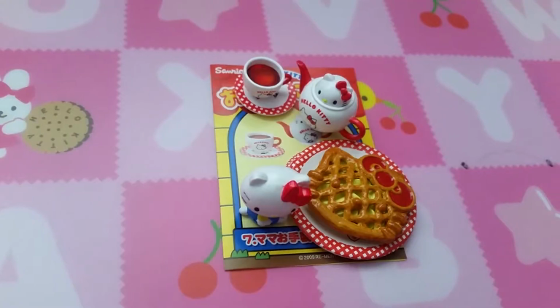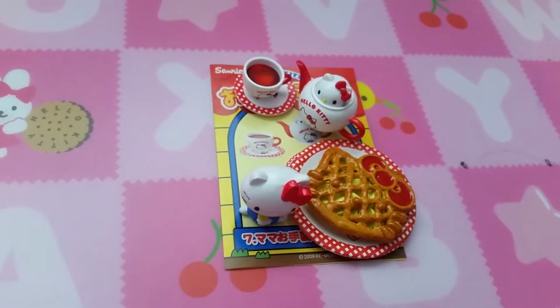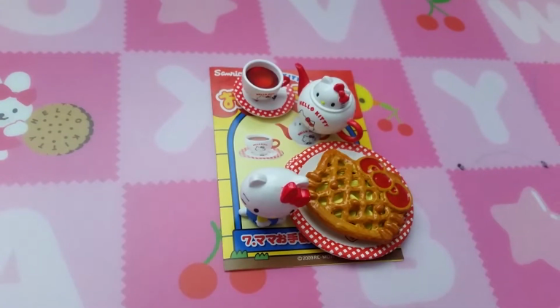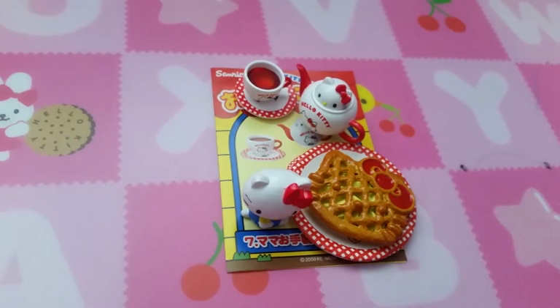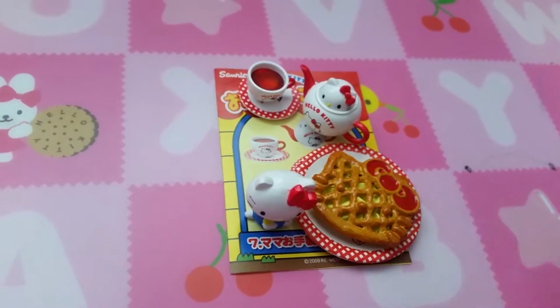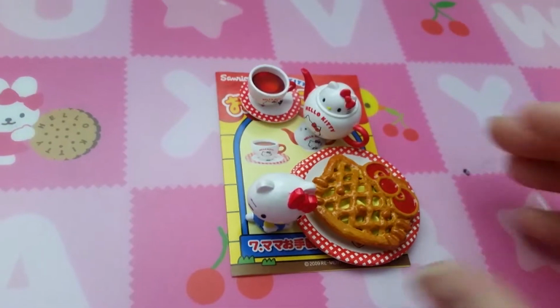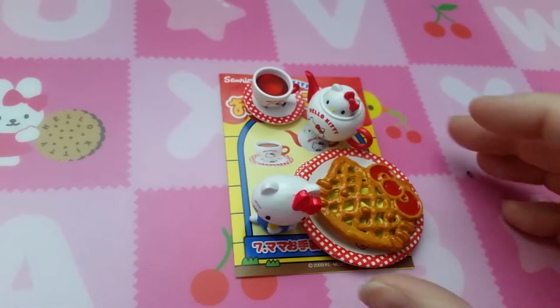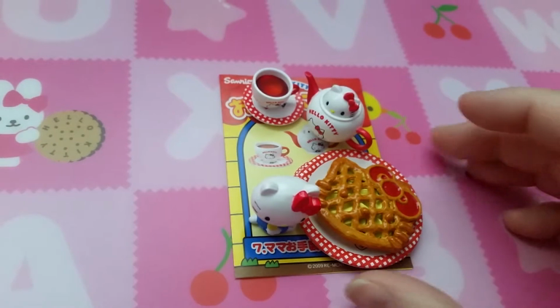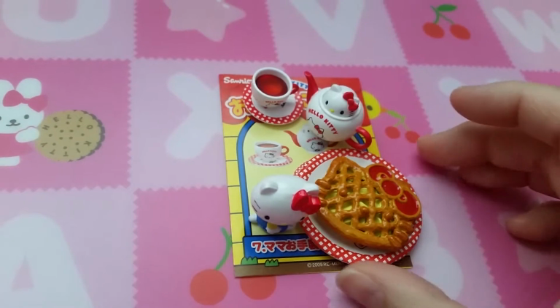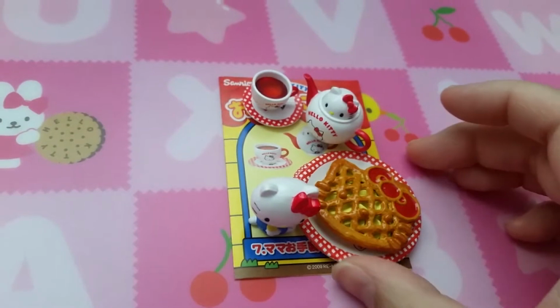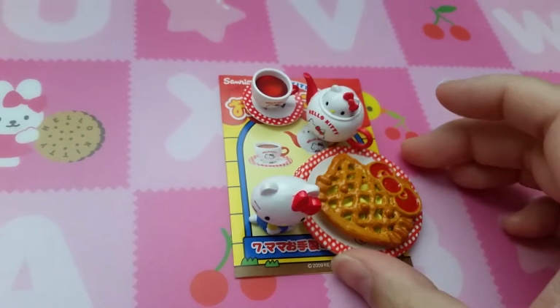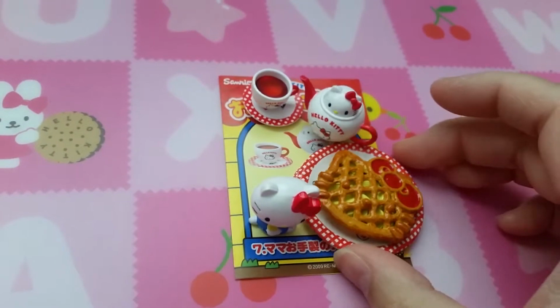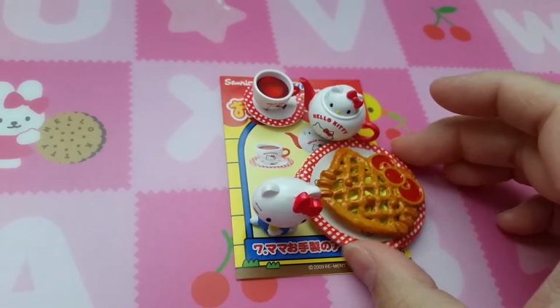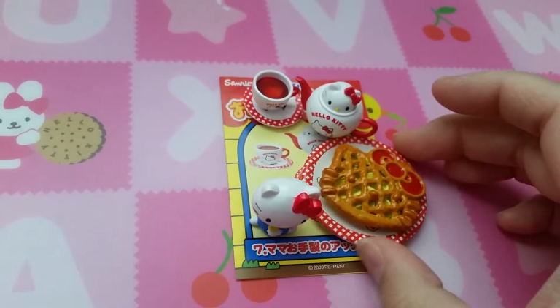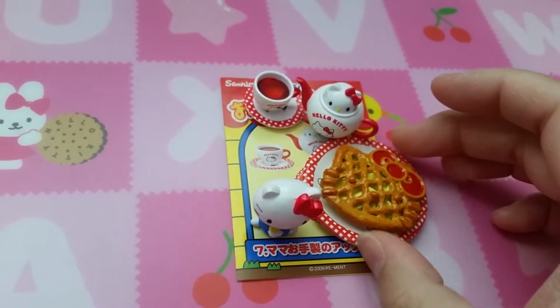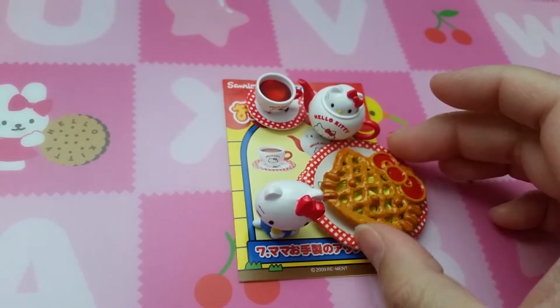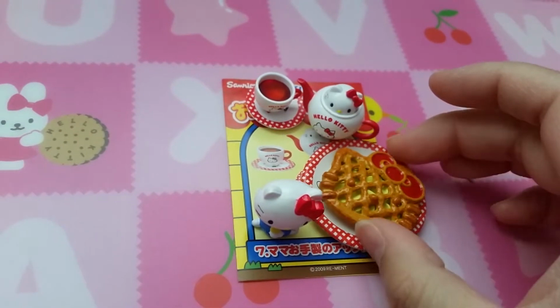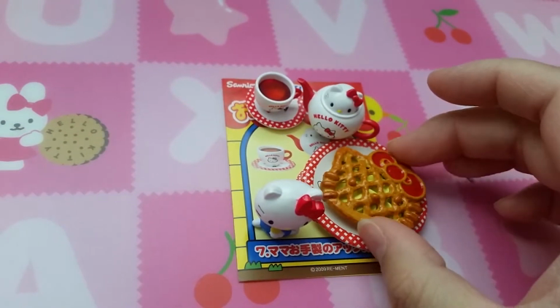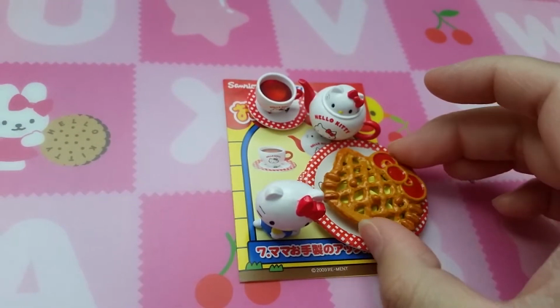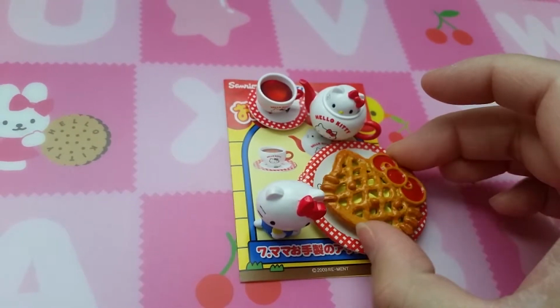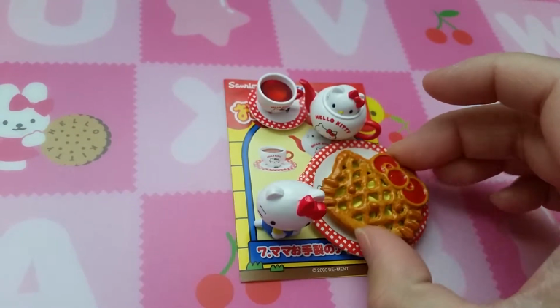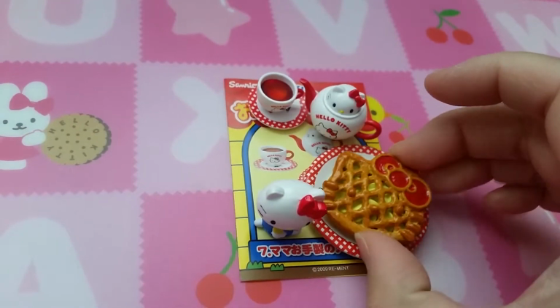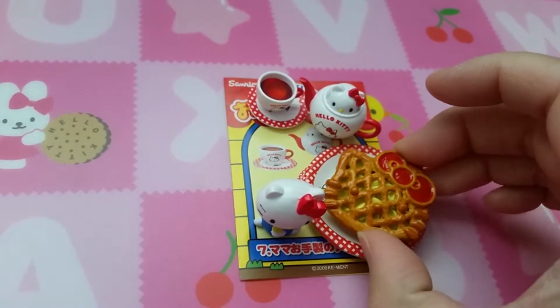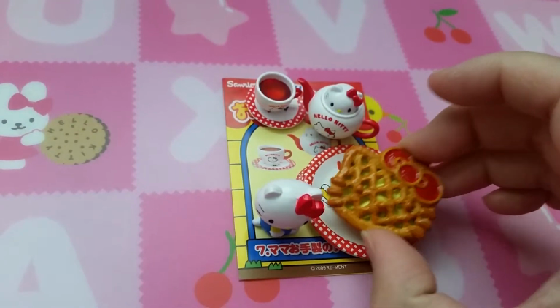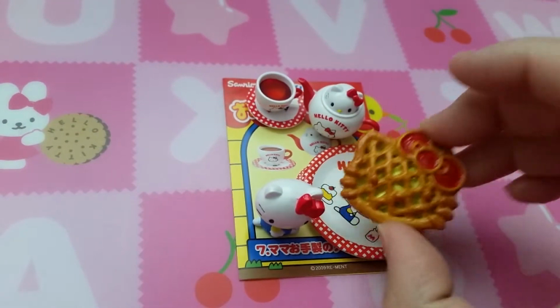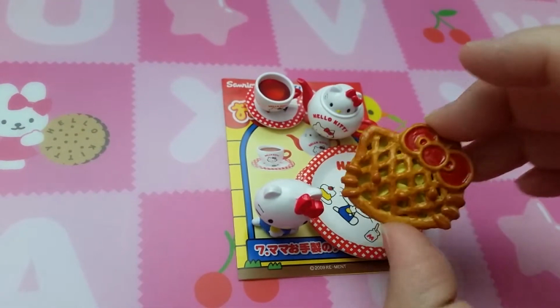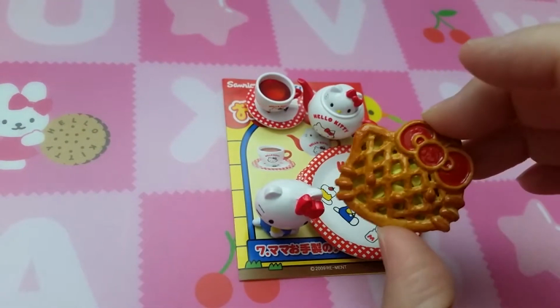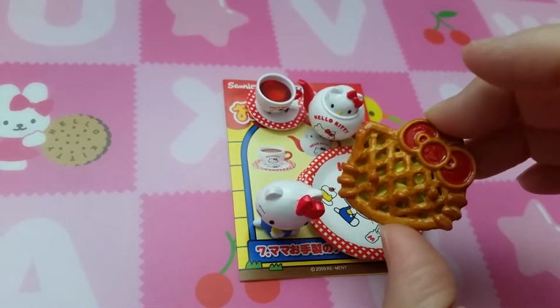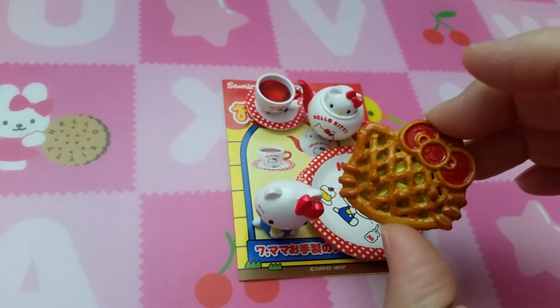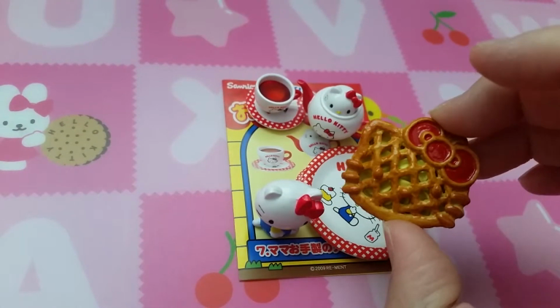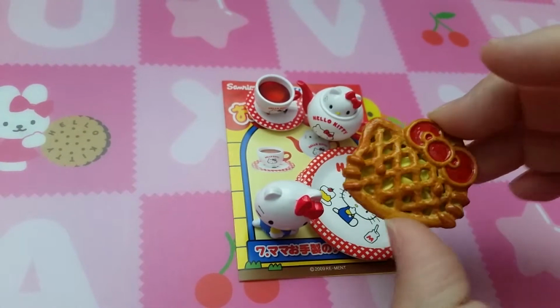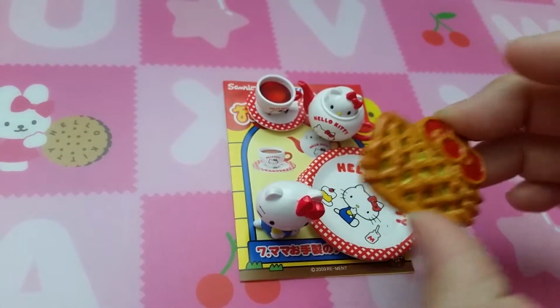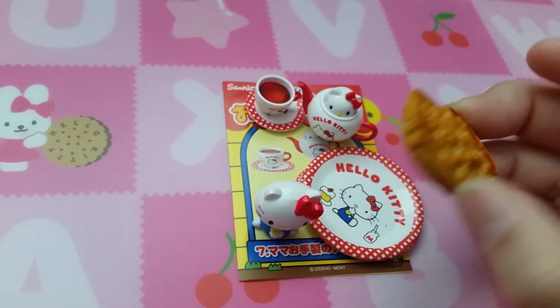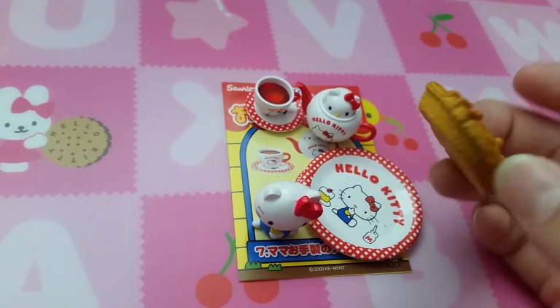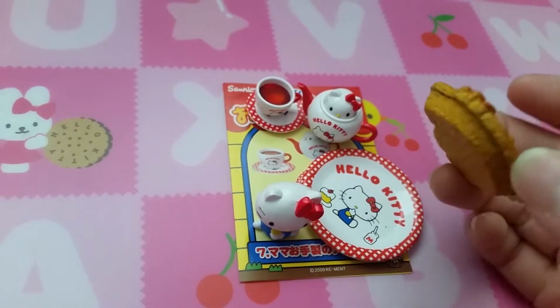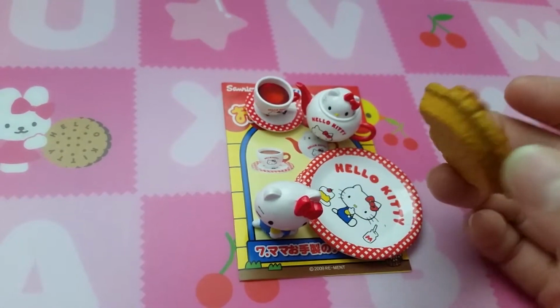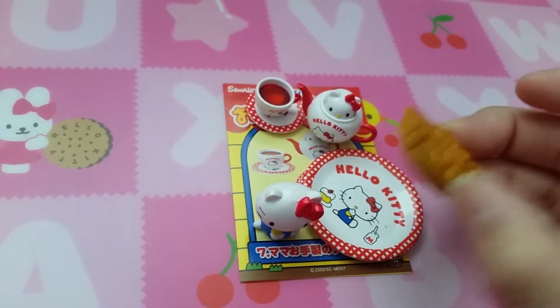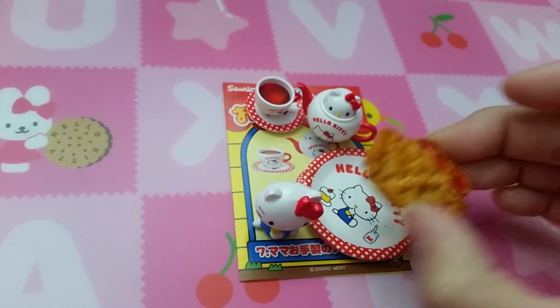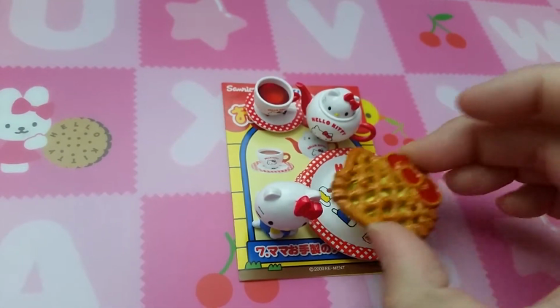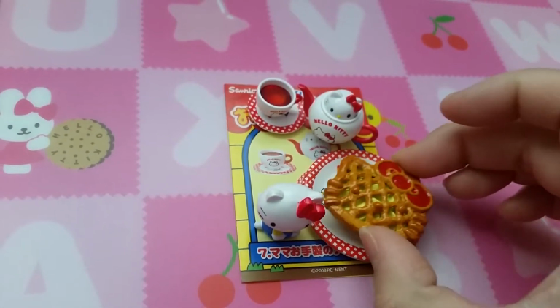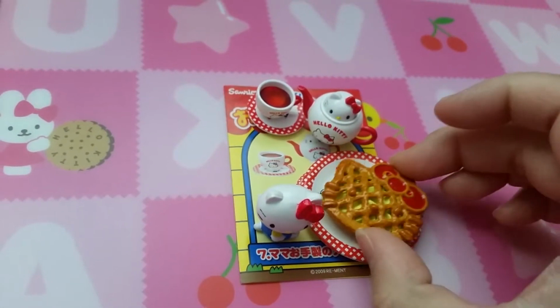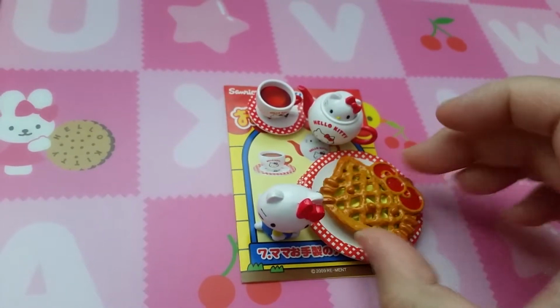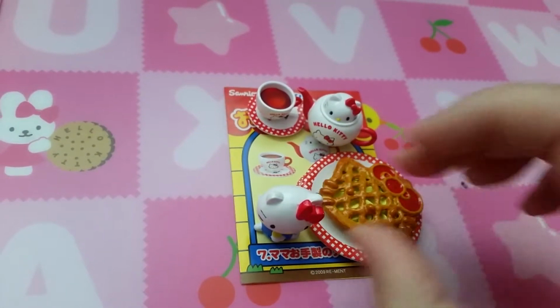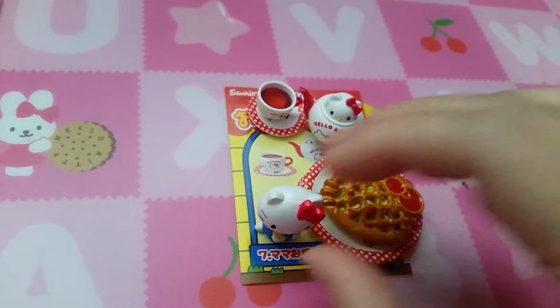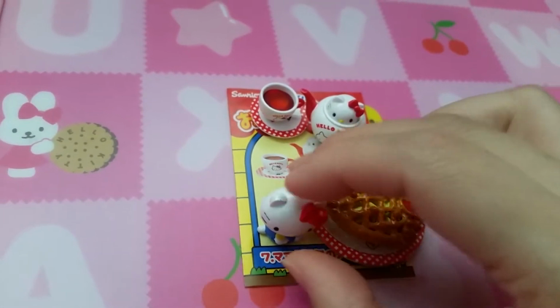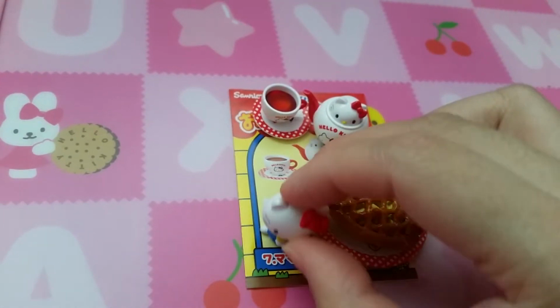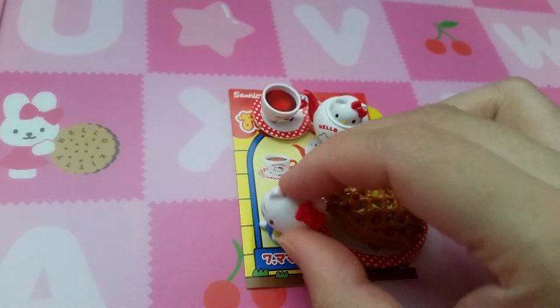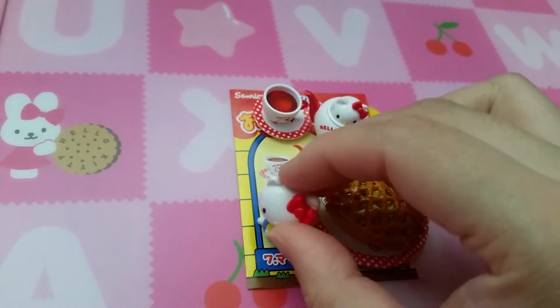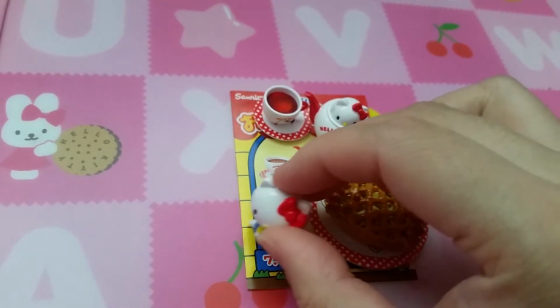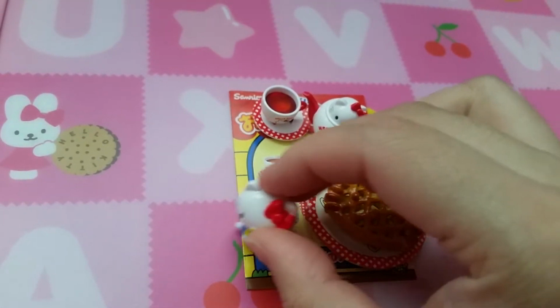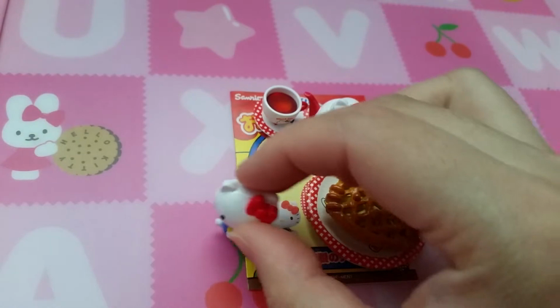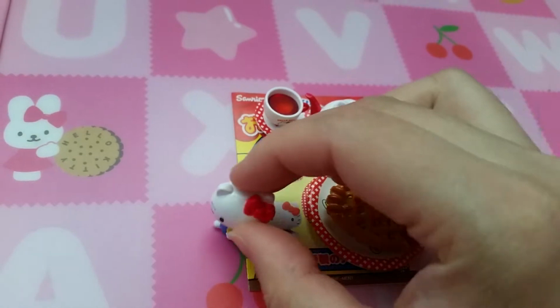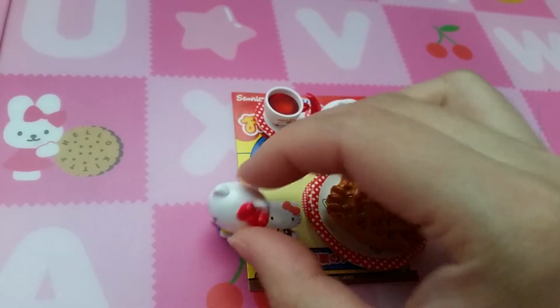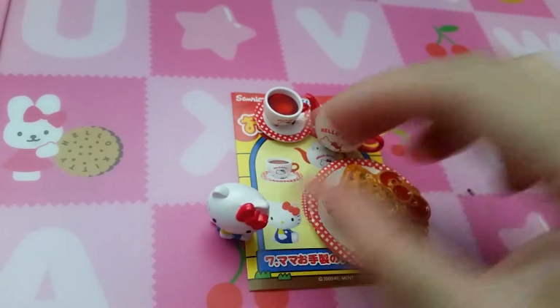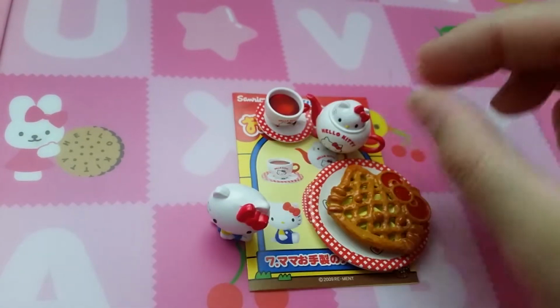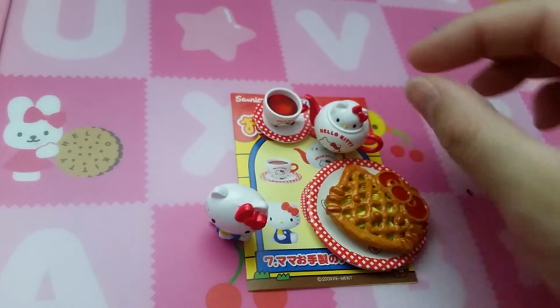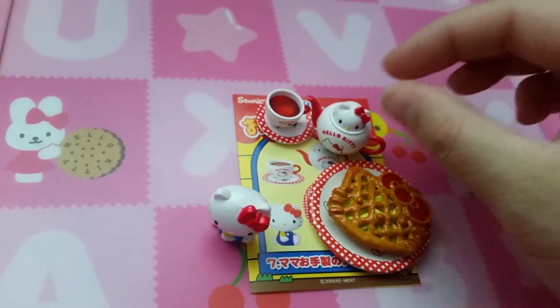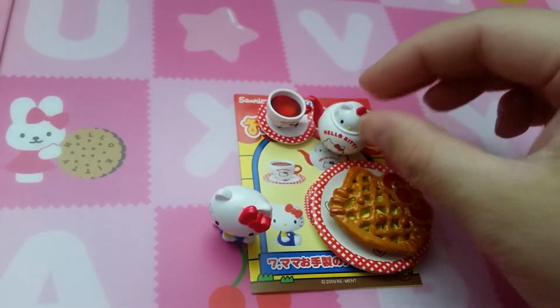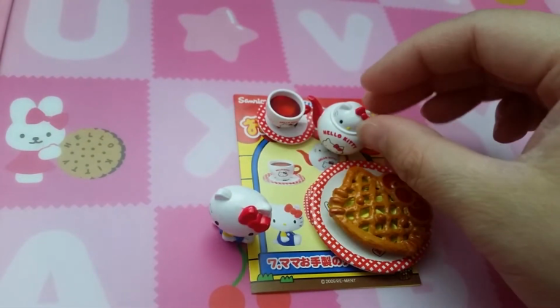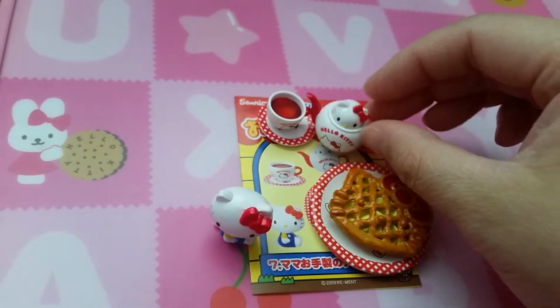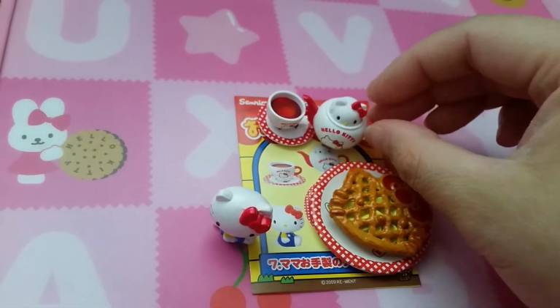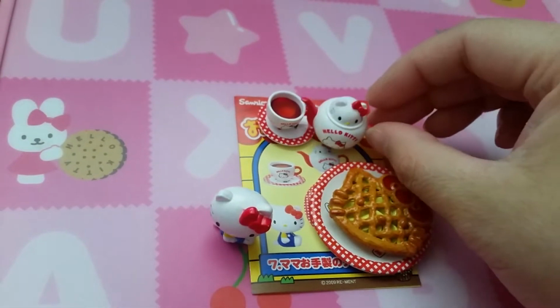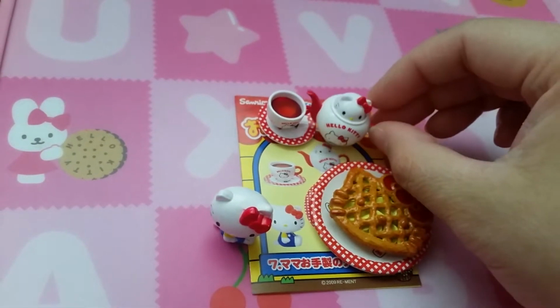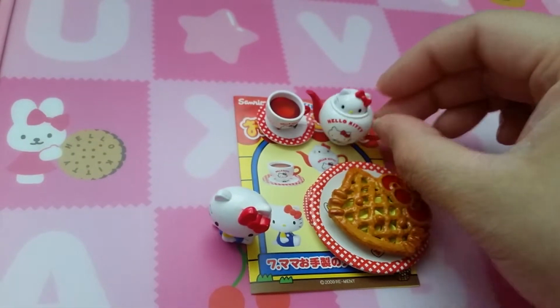Set seven is dessert — probably an apple pie, it looks like an apple pie — with Hello Kitty and tea.